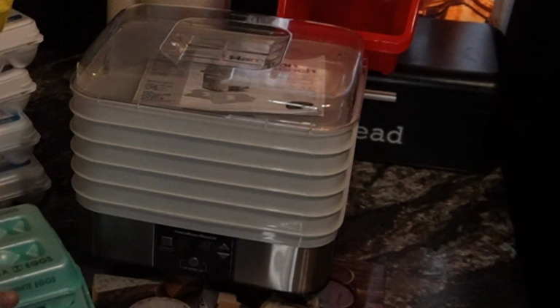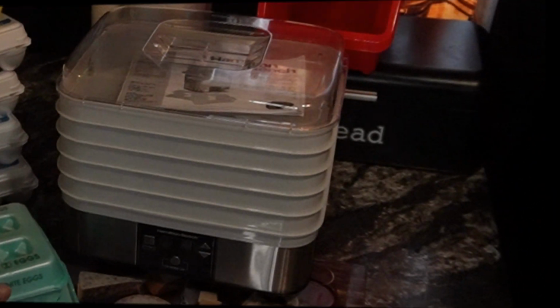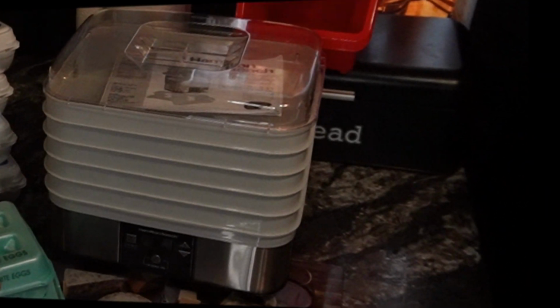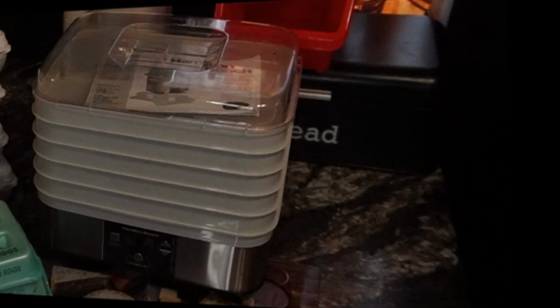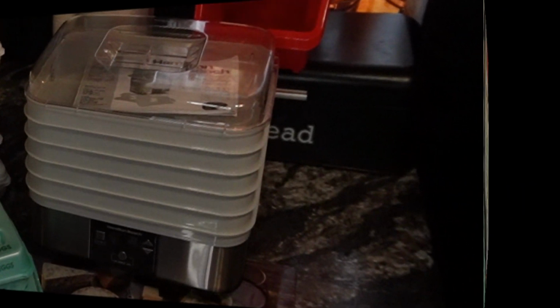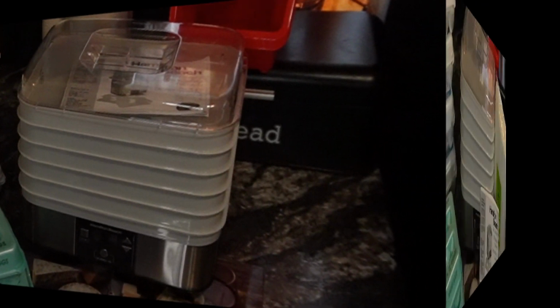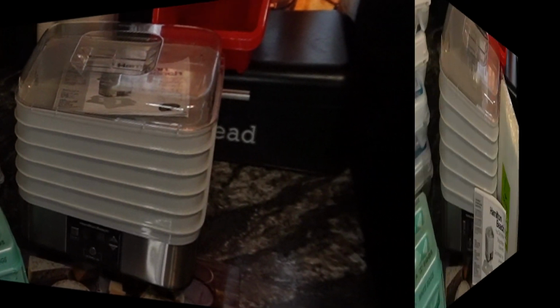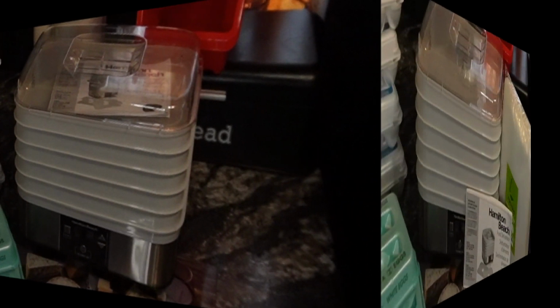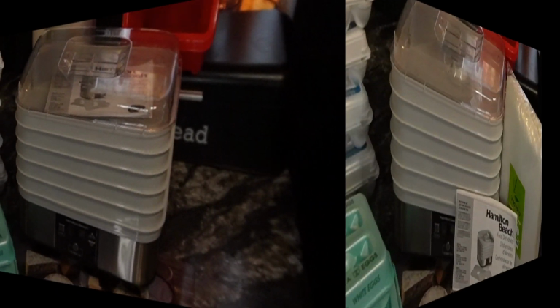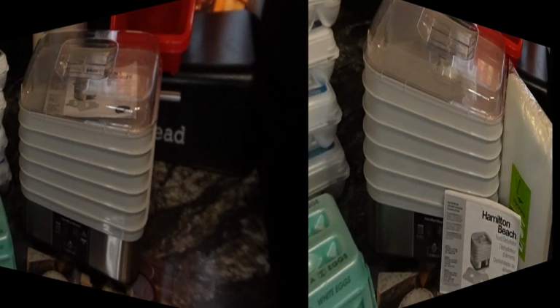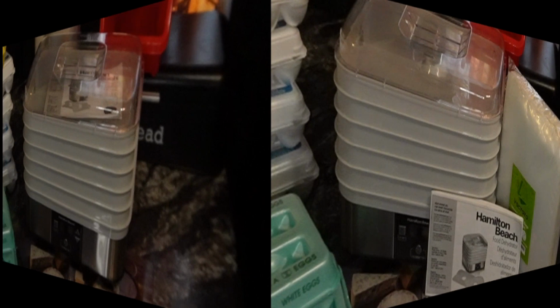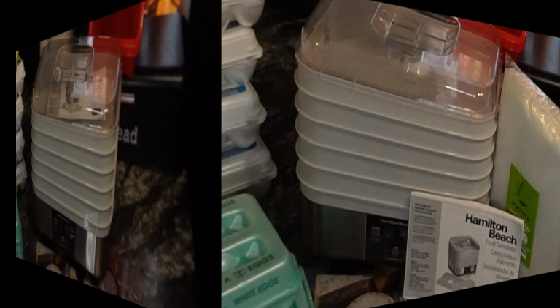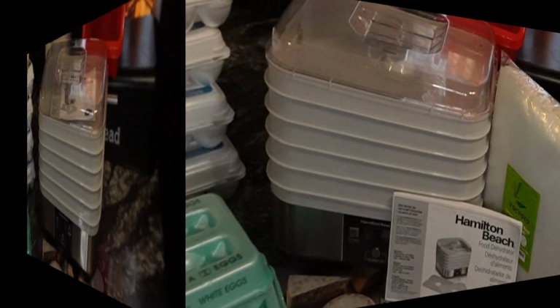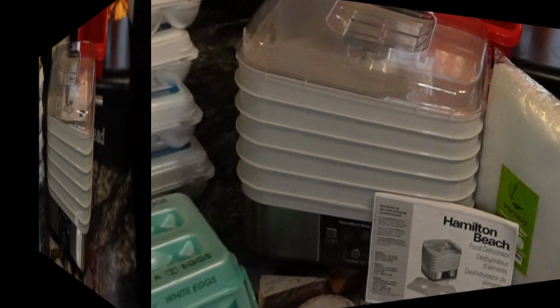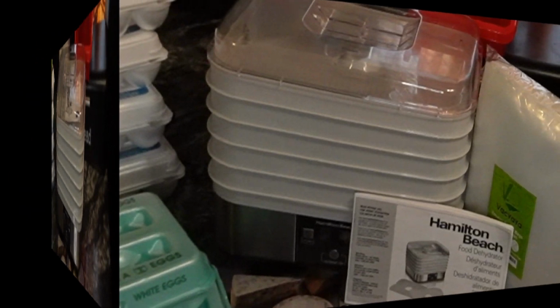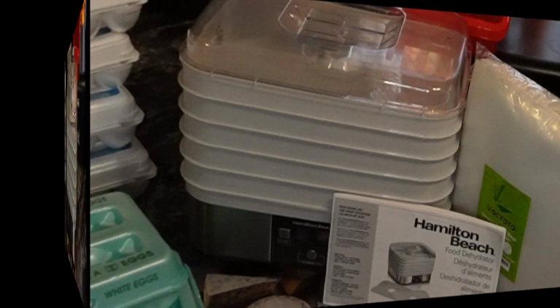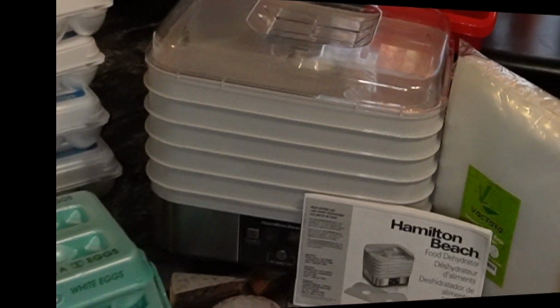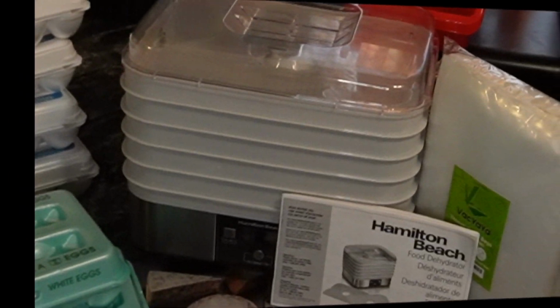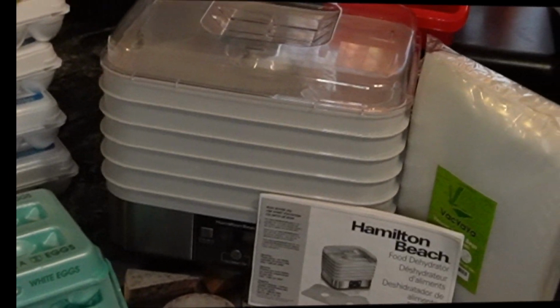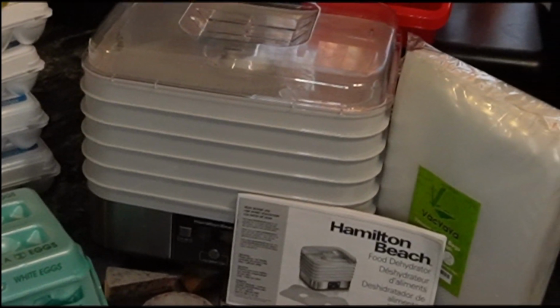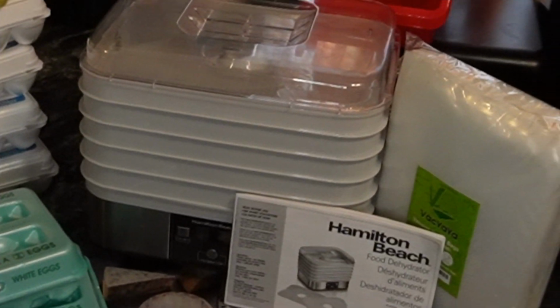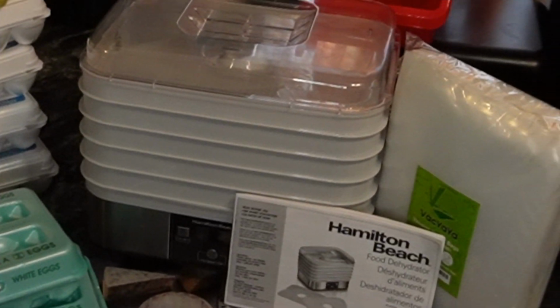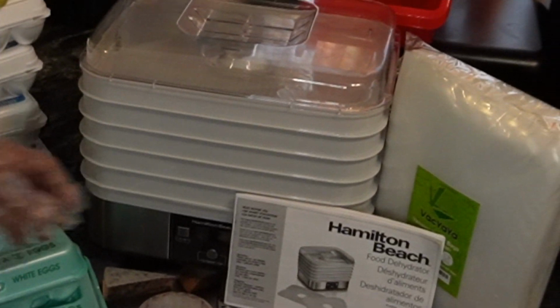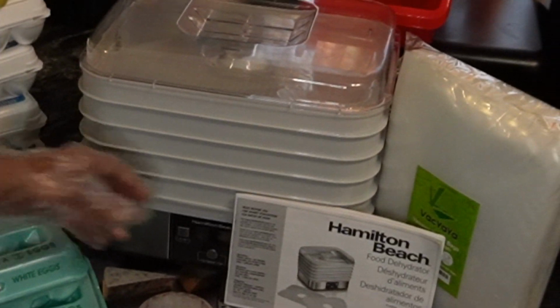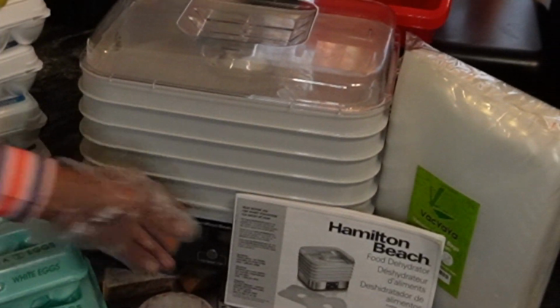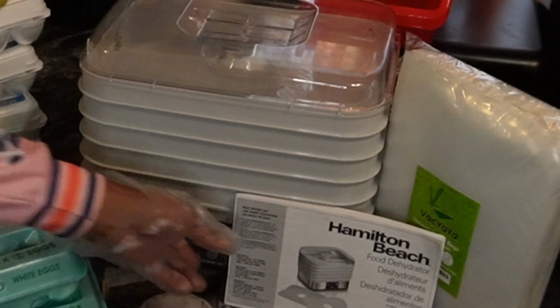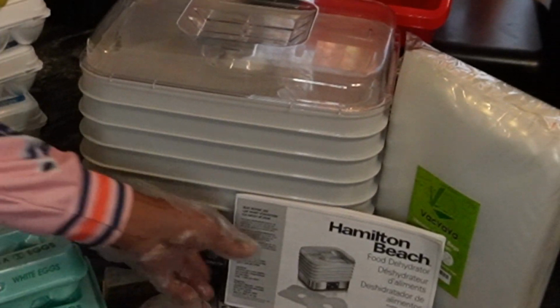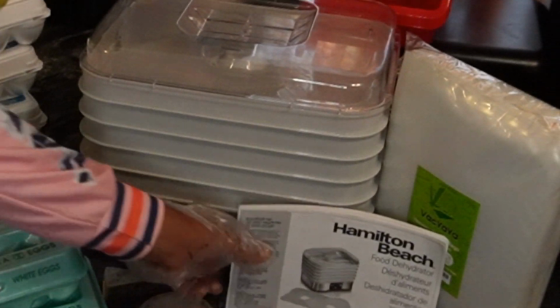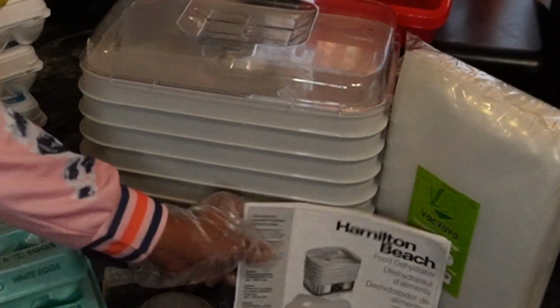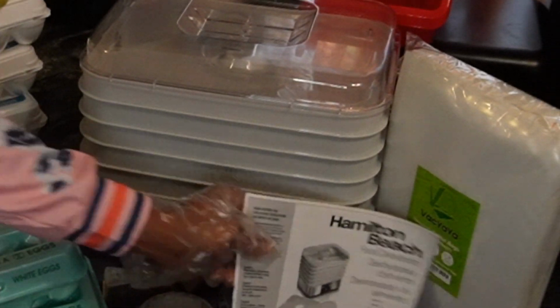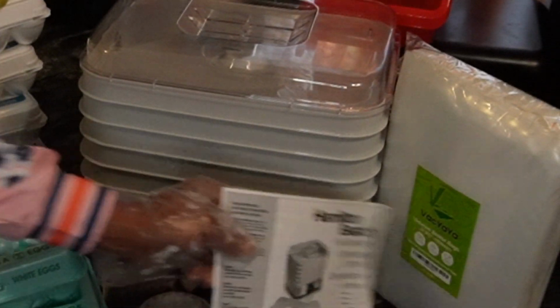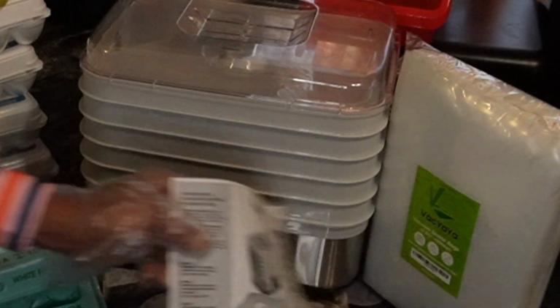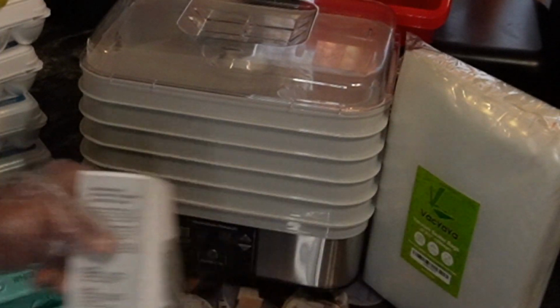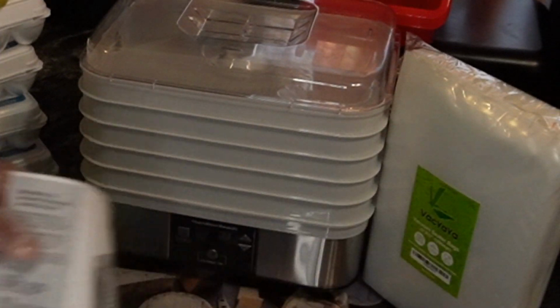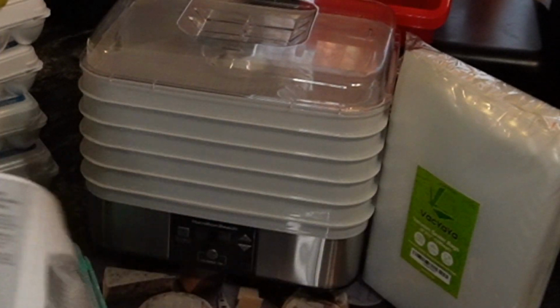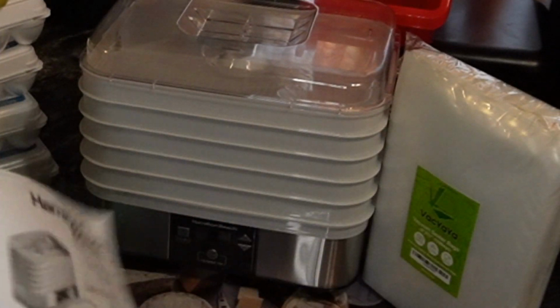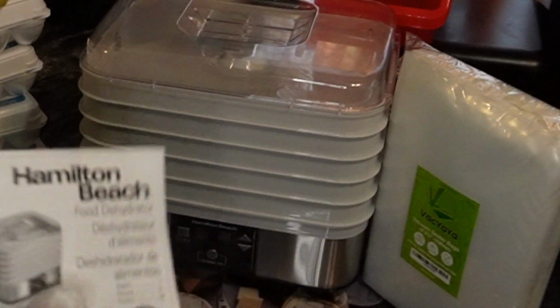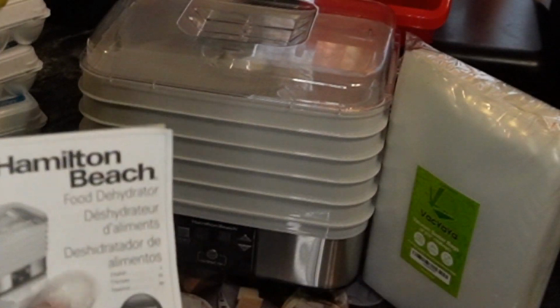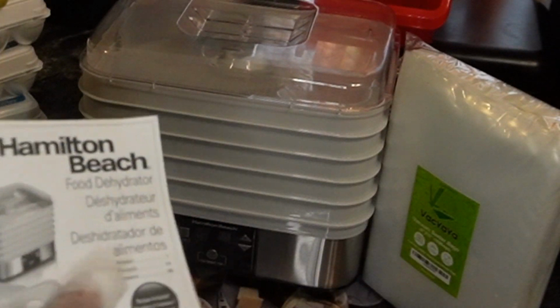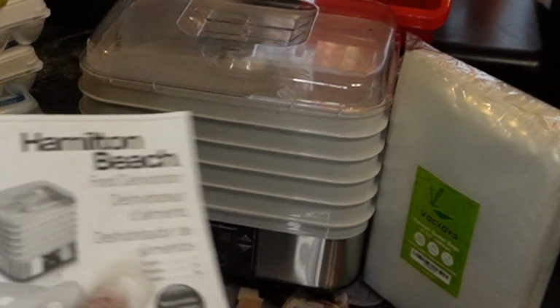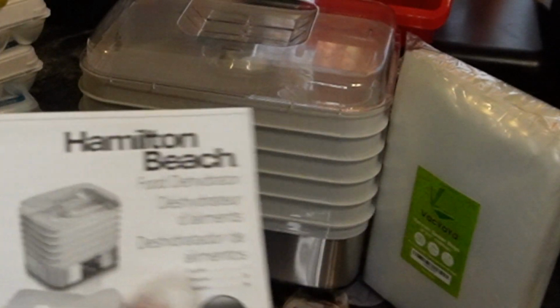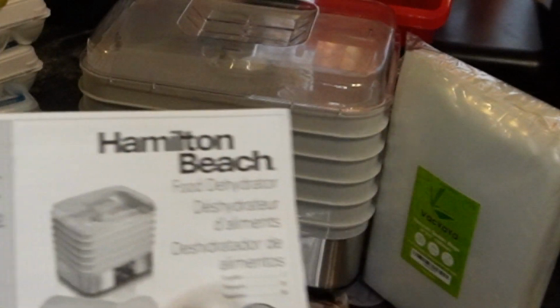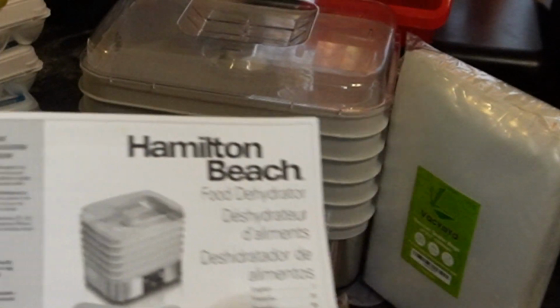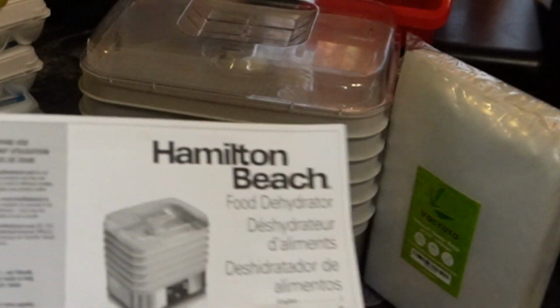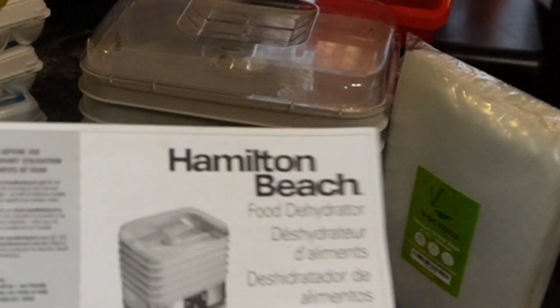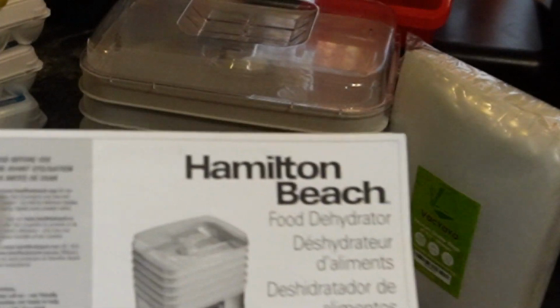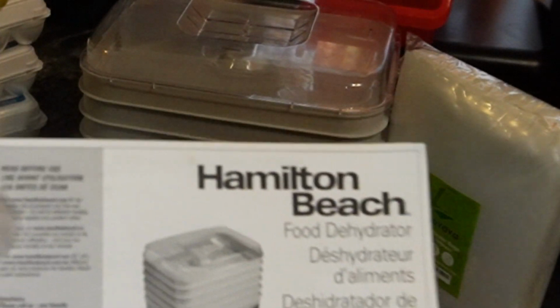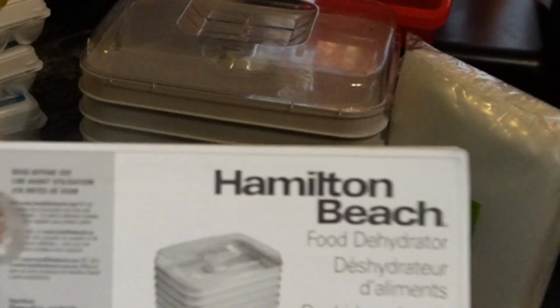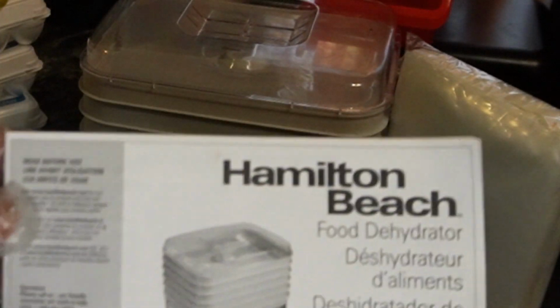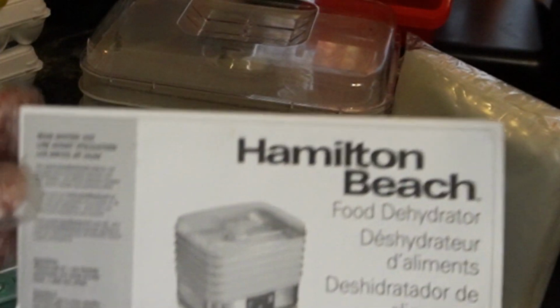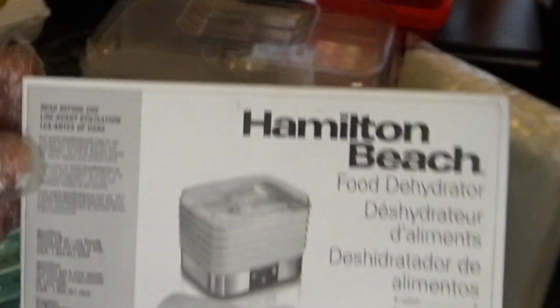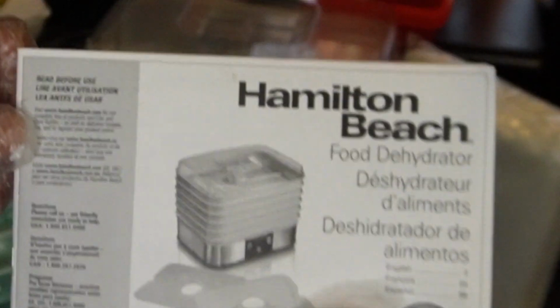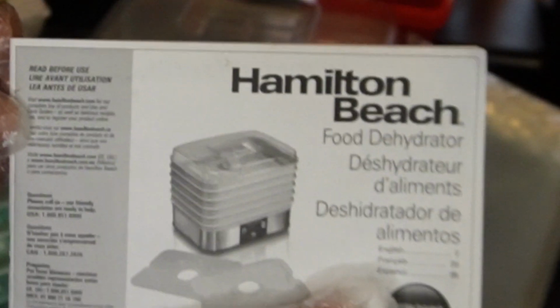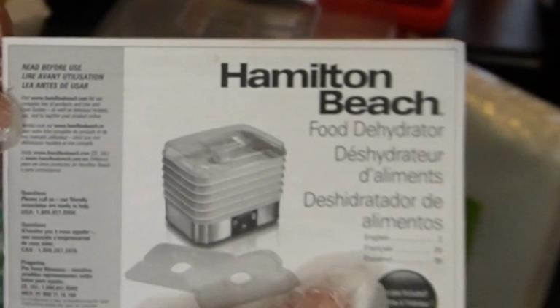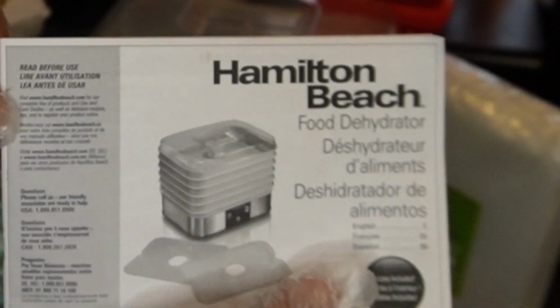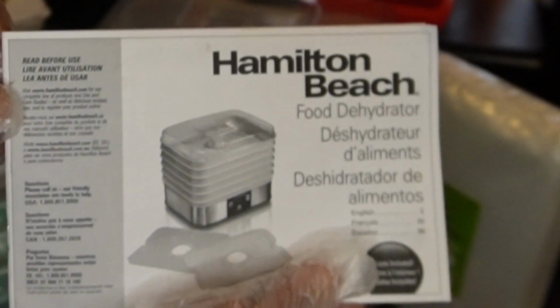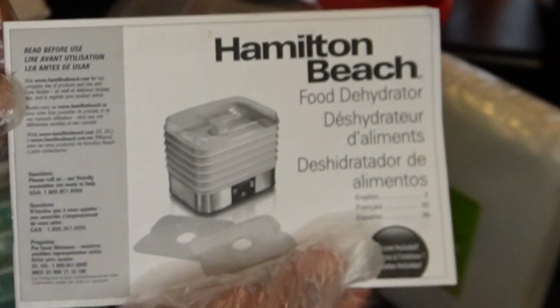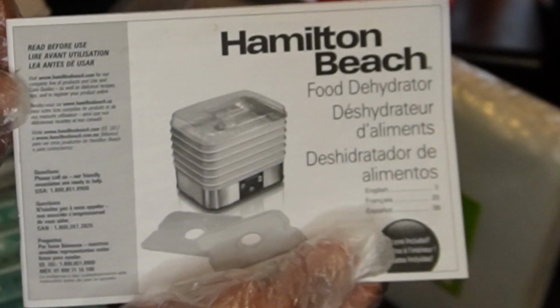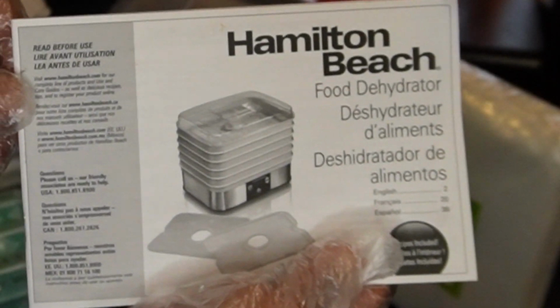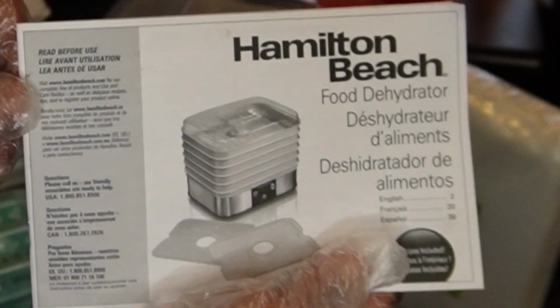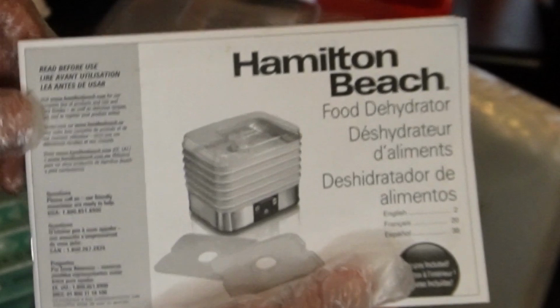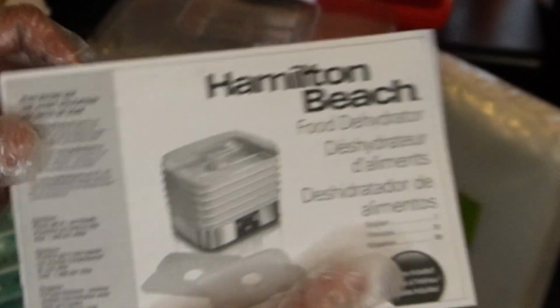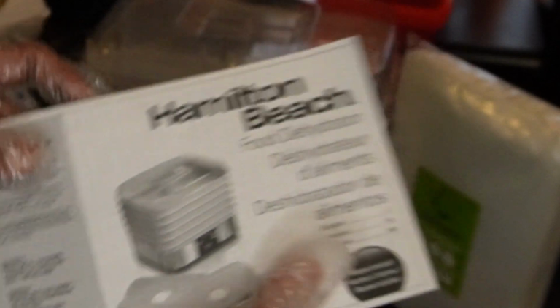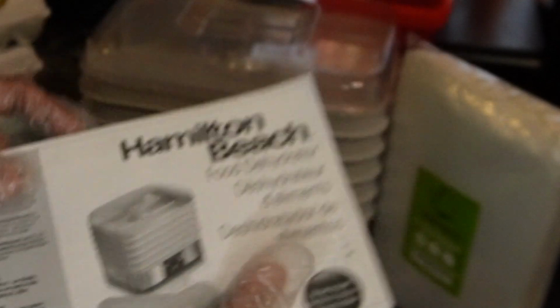I'll show you how I actually freeze eggs. I'll cook a few and I'll show you the Dollar Tree storage bins I use to store them in the freezer.